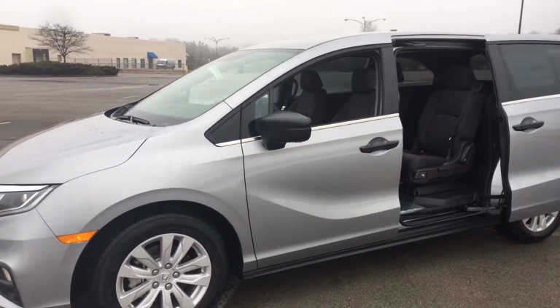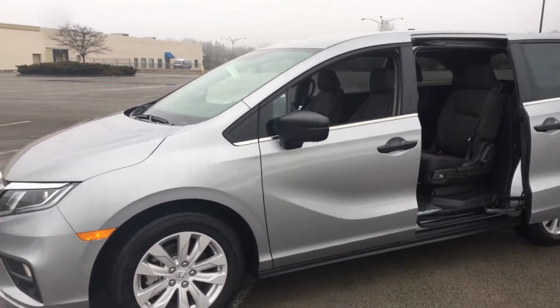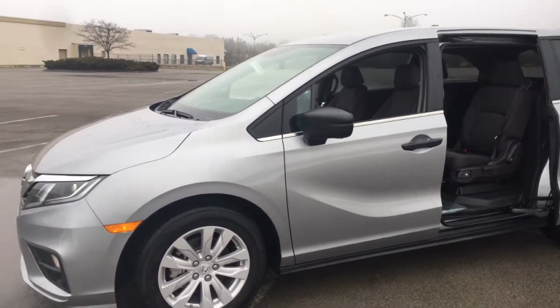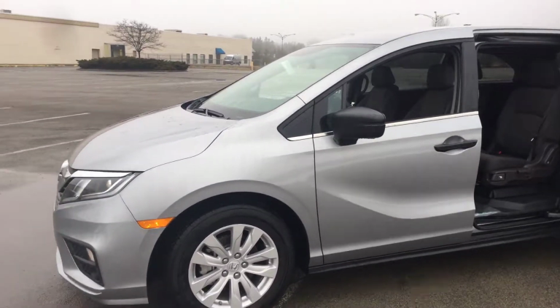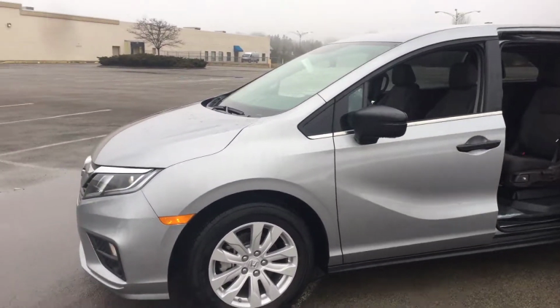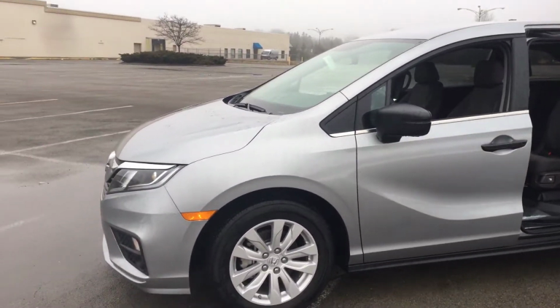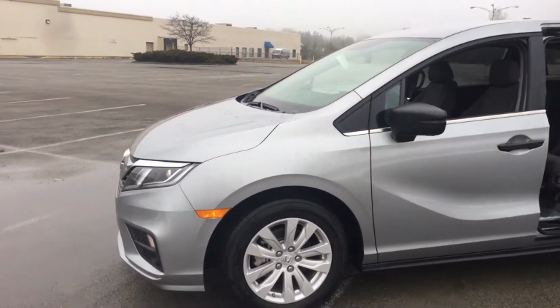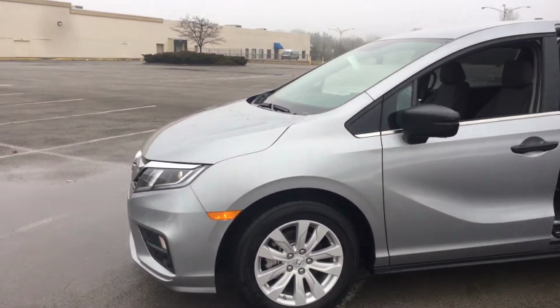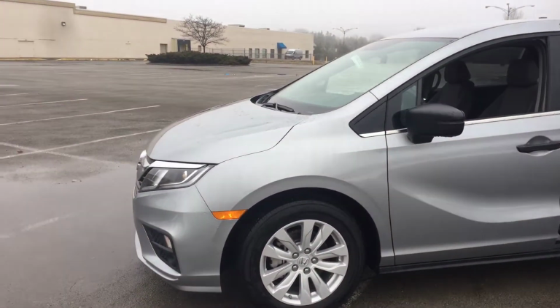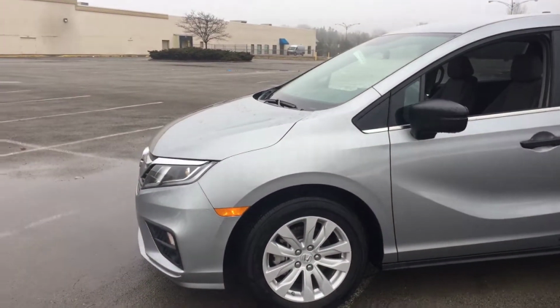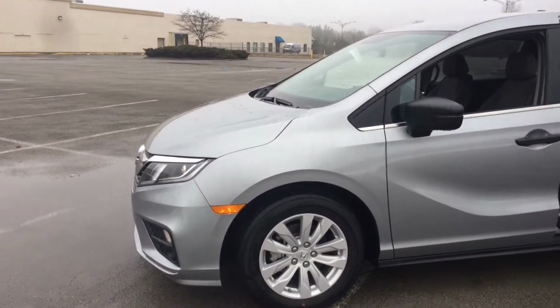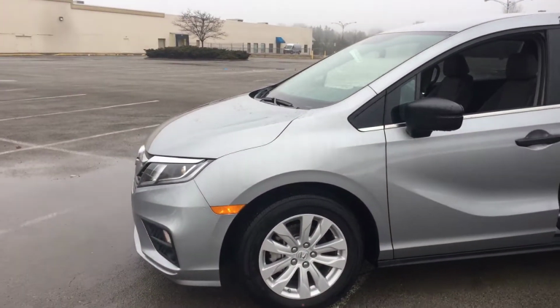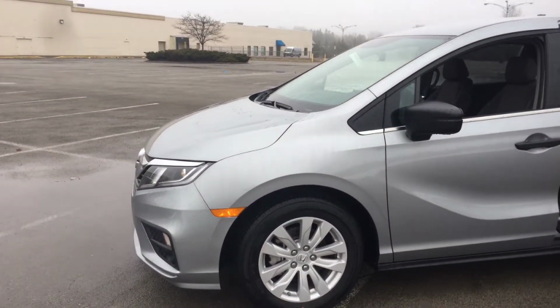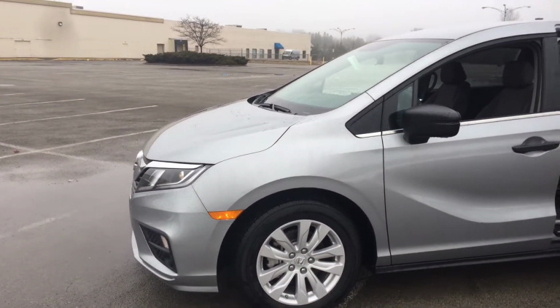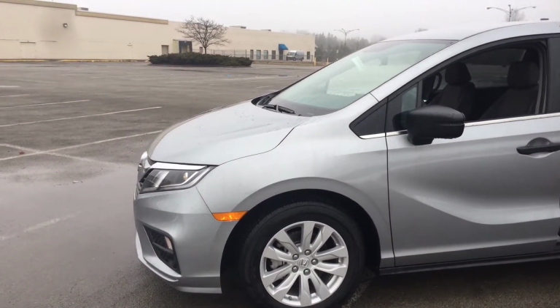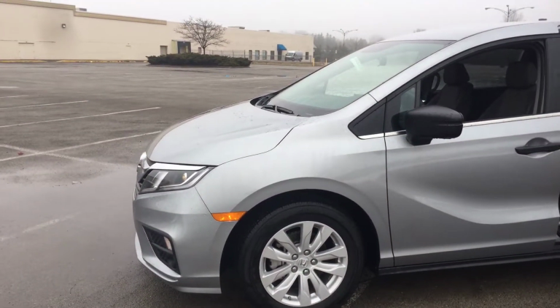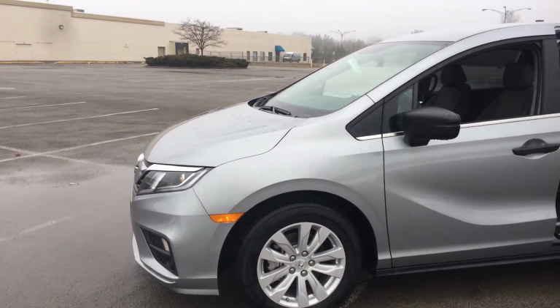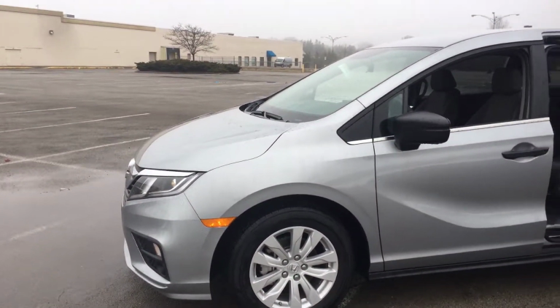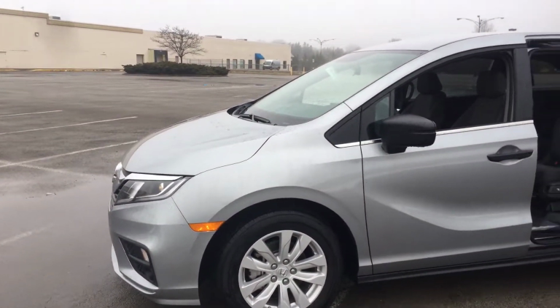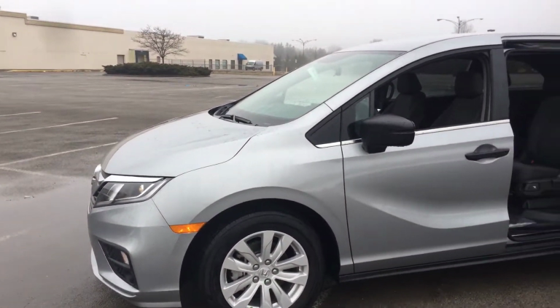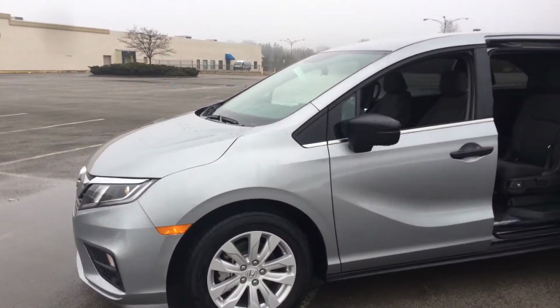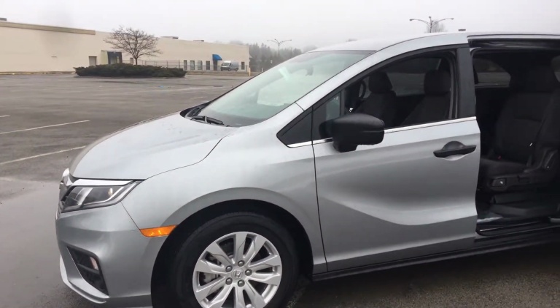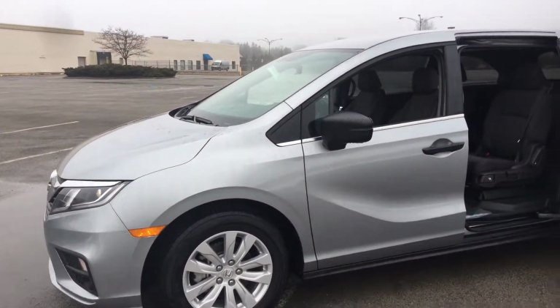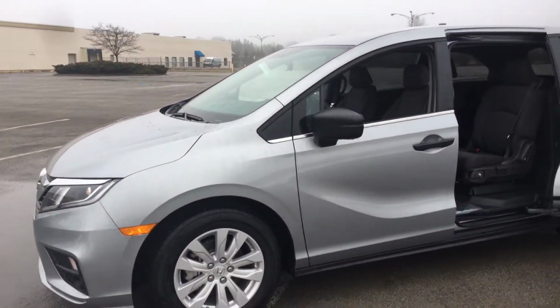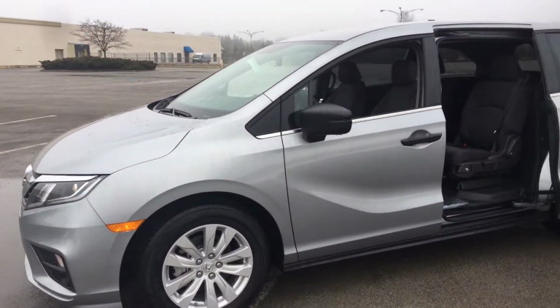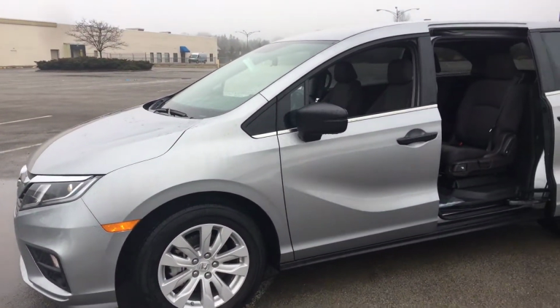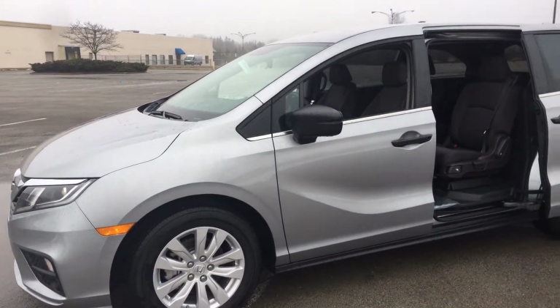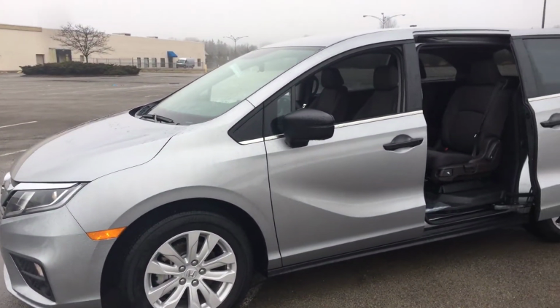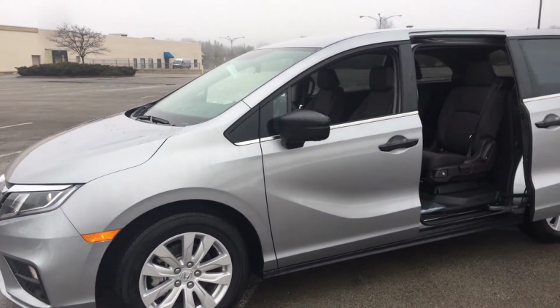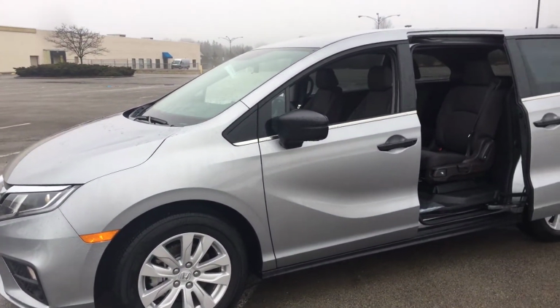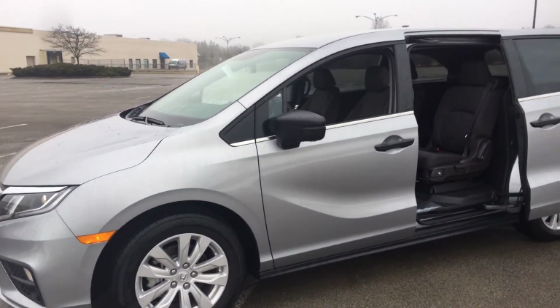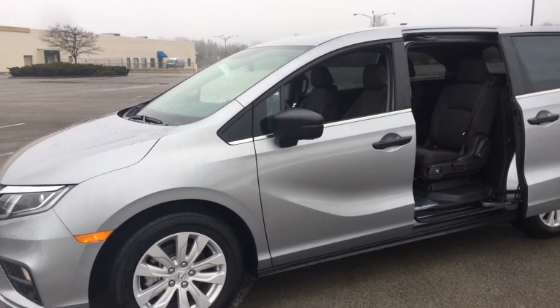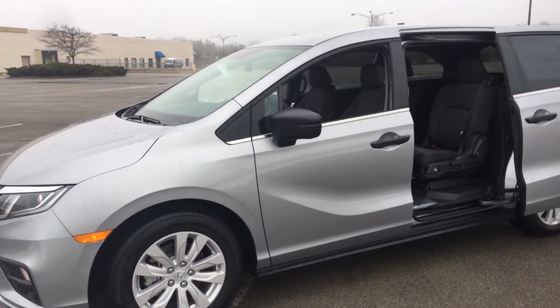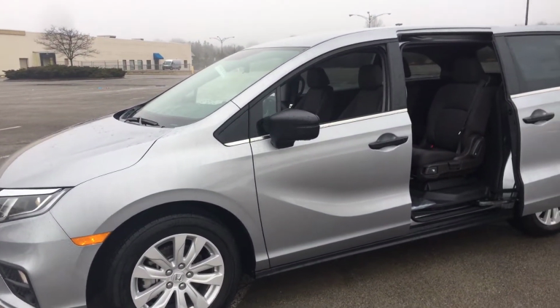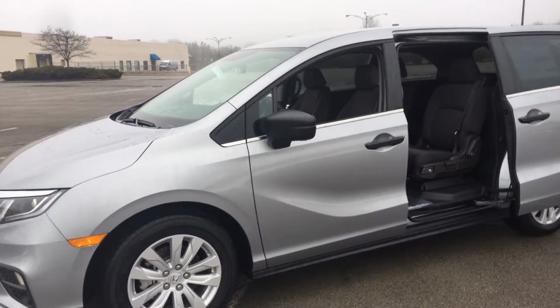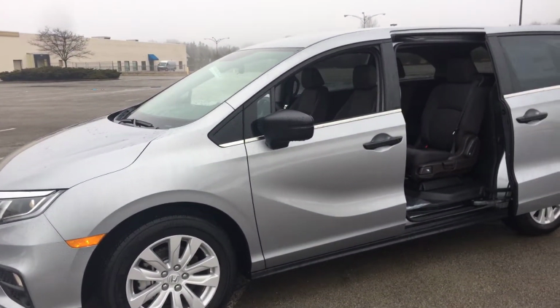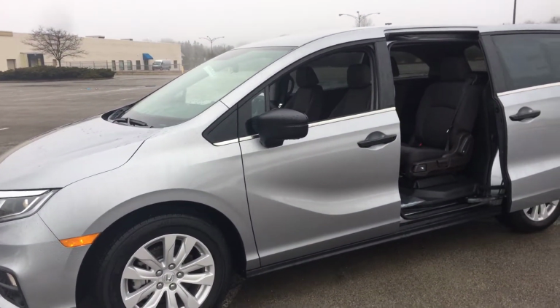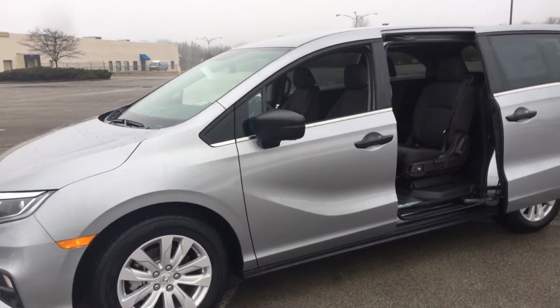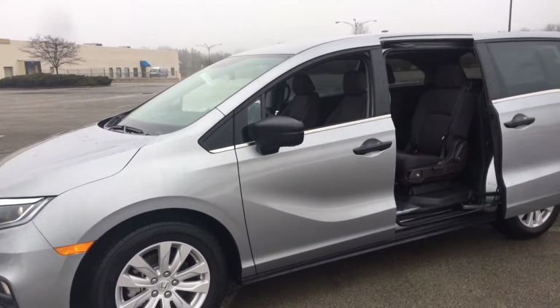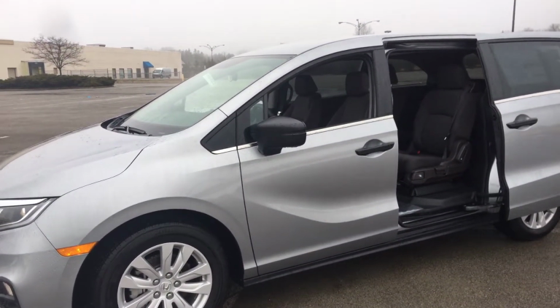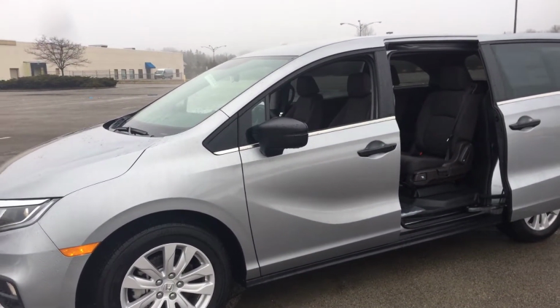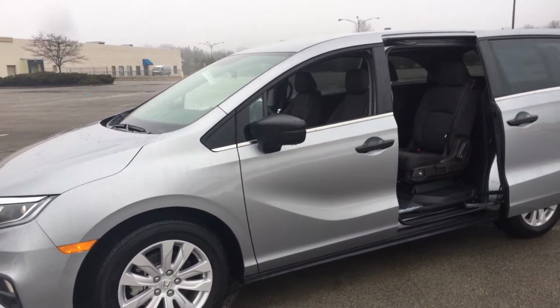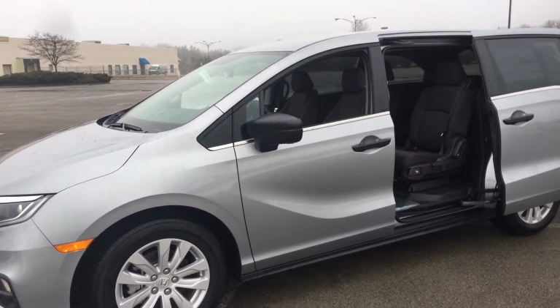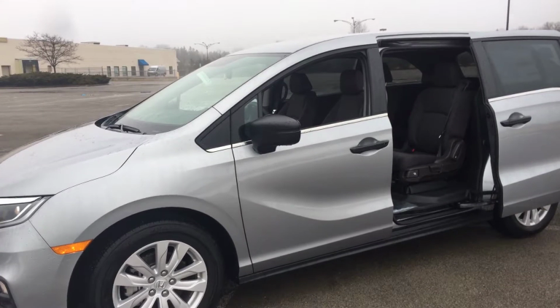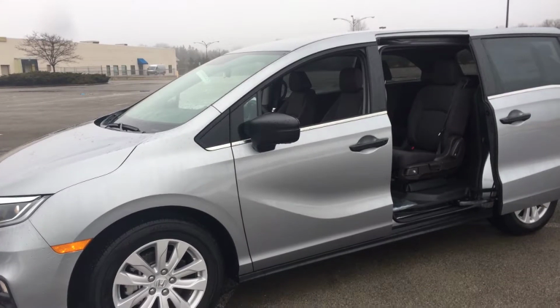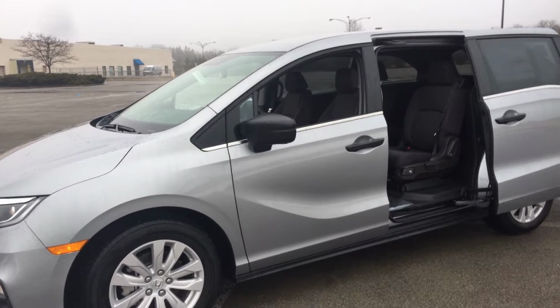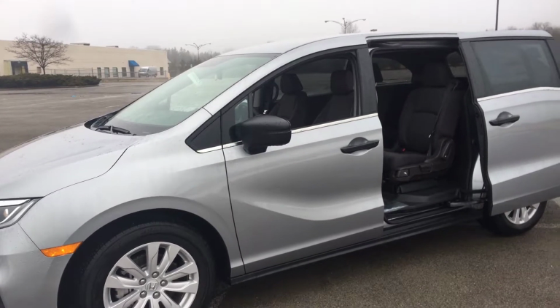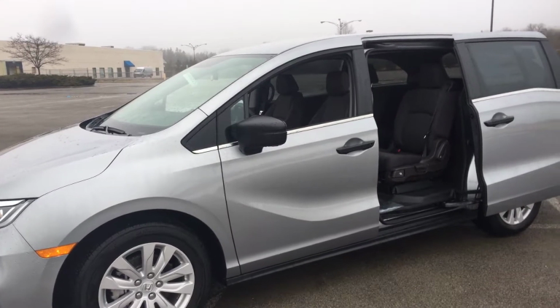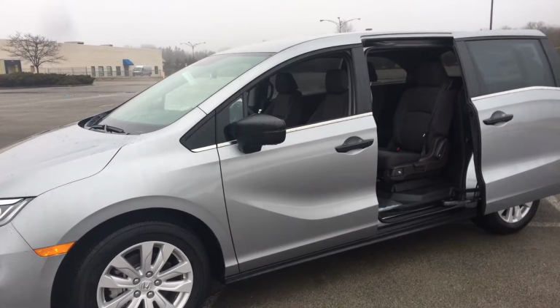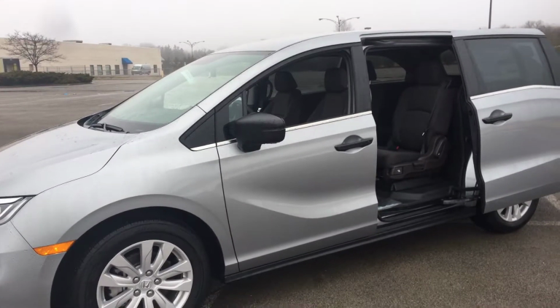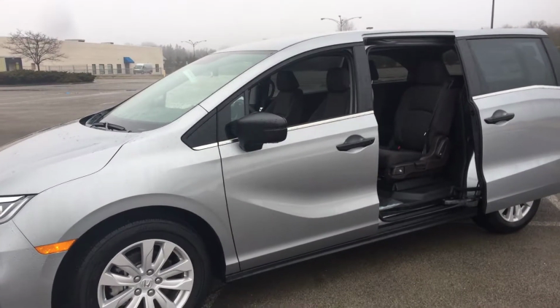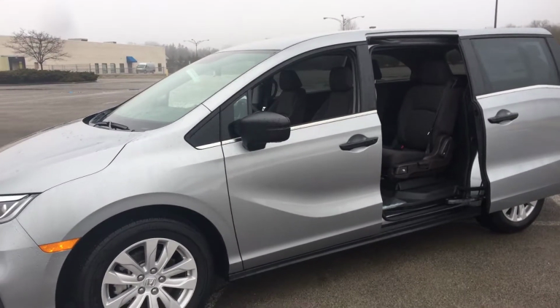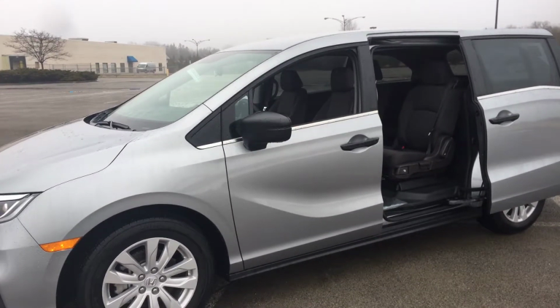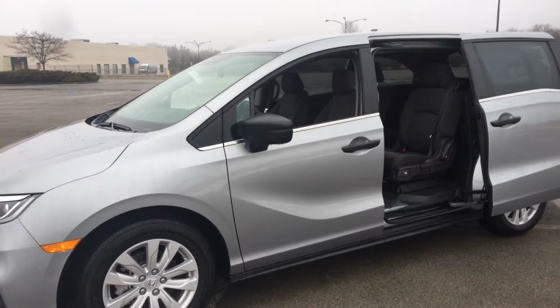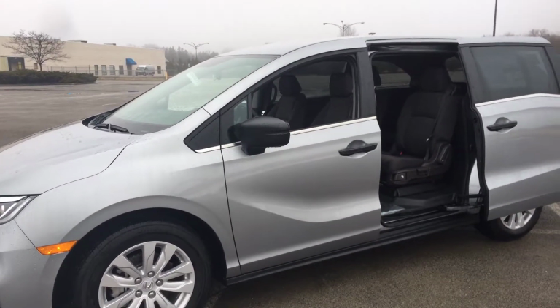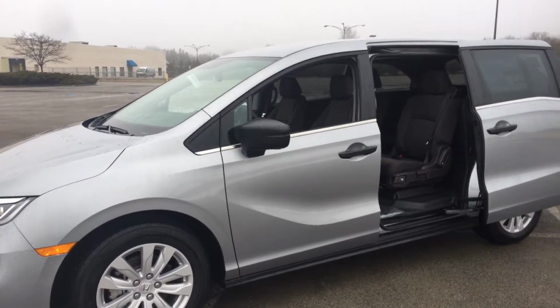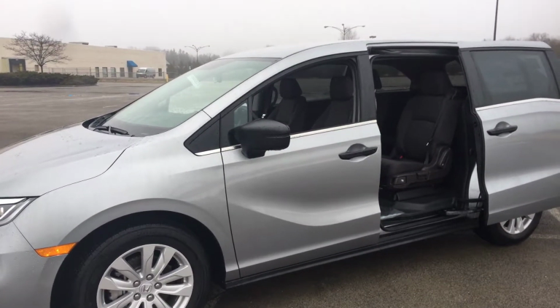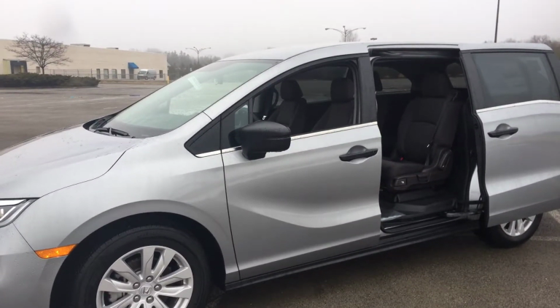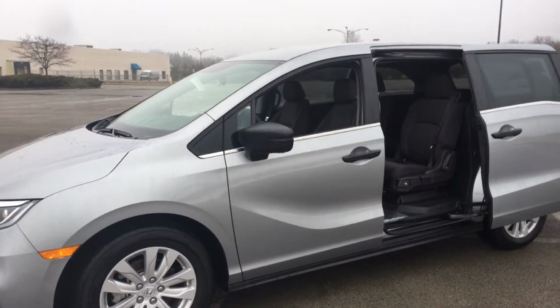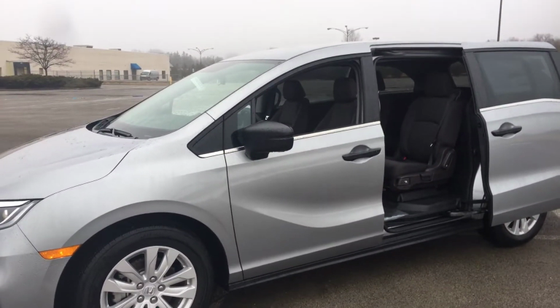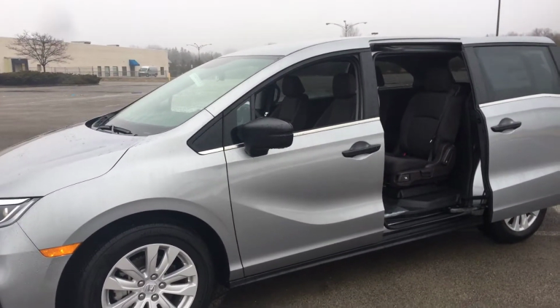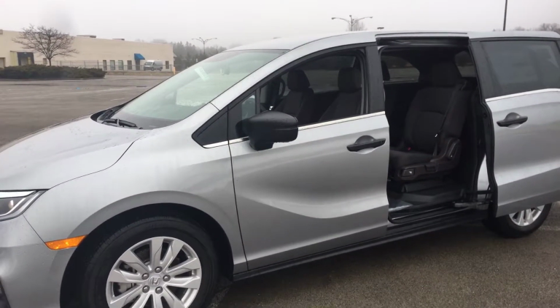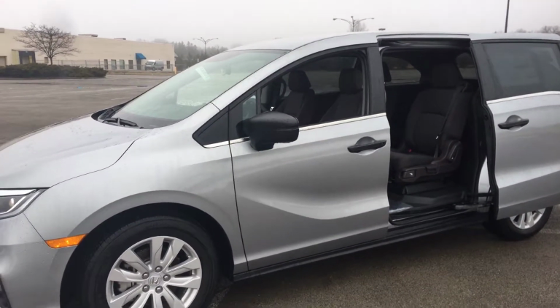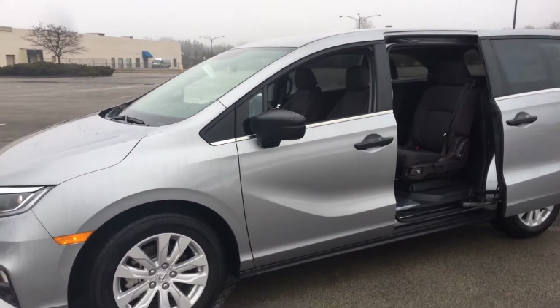I'd be happy to go over the car with you and go on a test drive. Again, my name is Bob Suchi here from the Honda store in Boardman. Look forward to talking to you — thank you, Michael, bye!